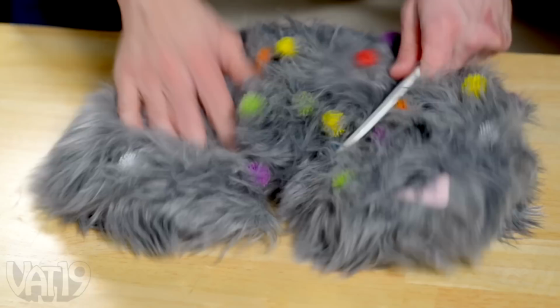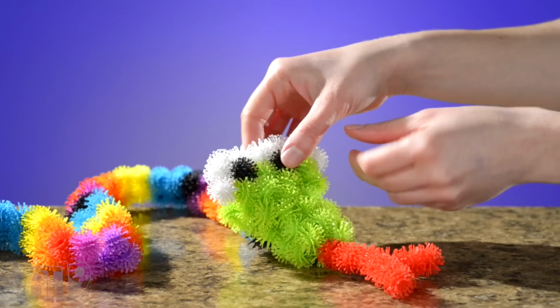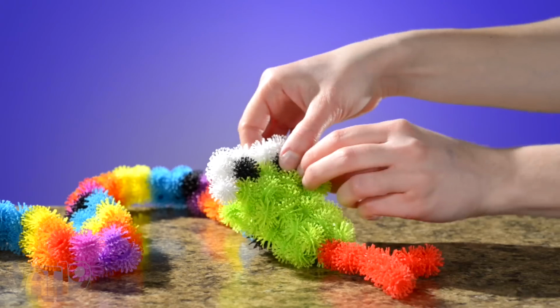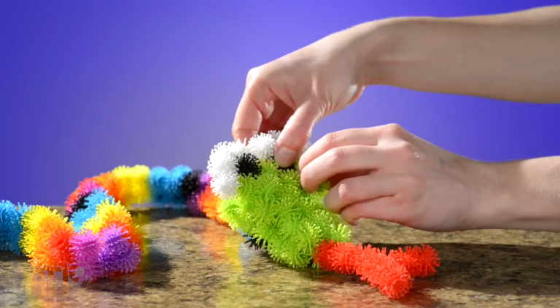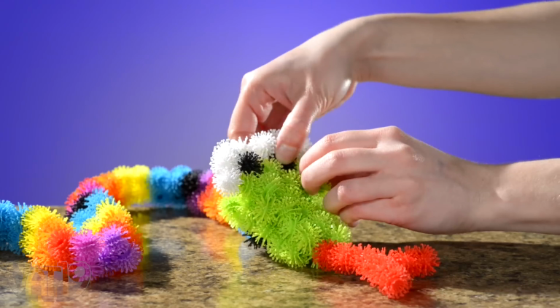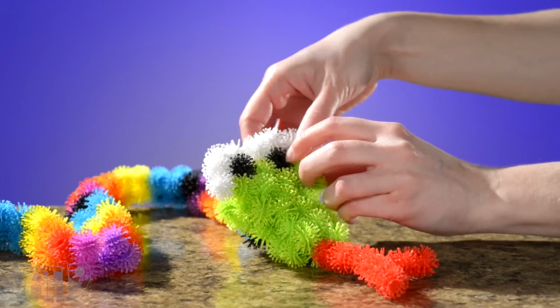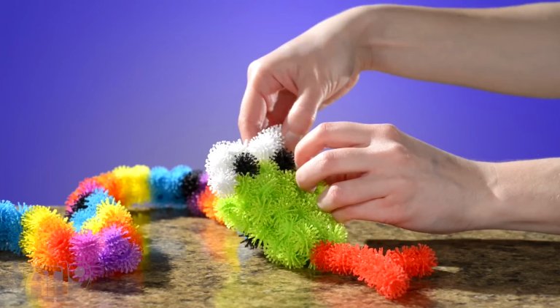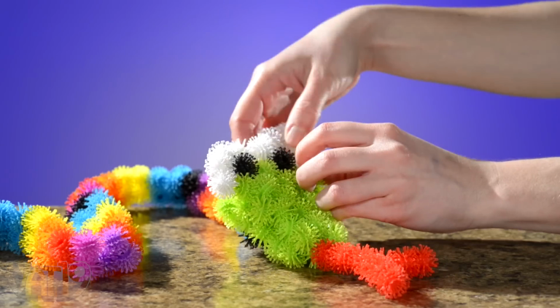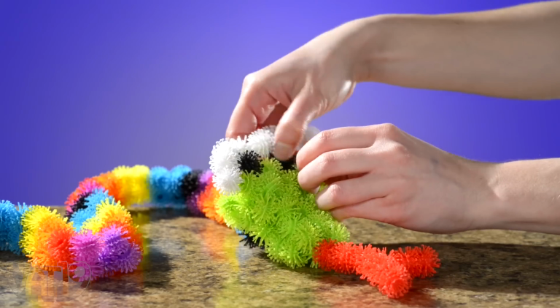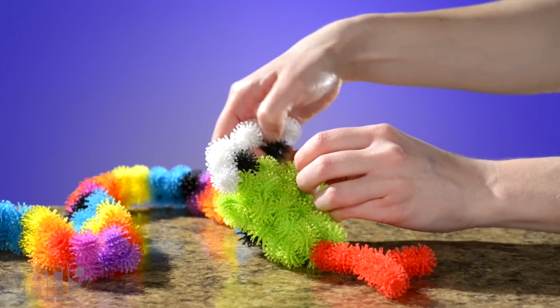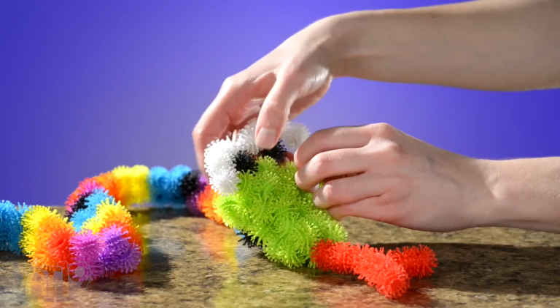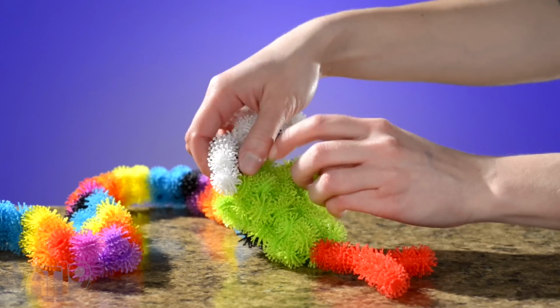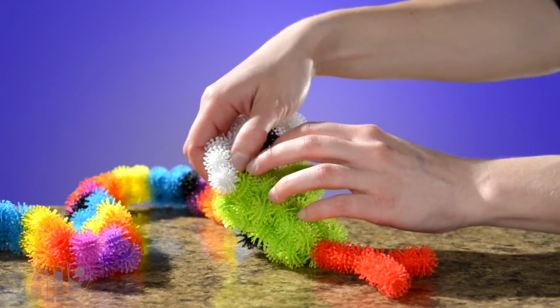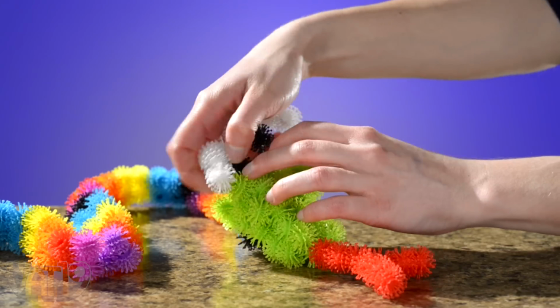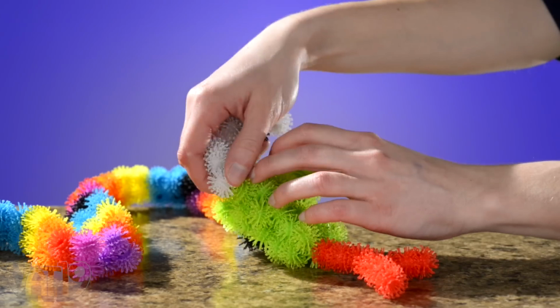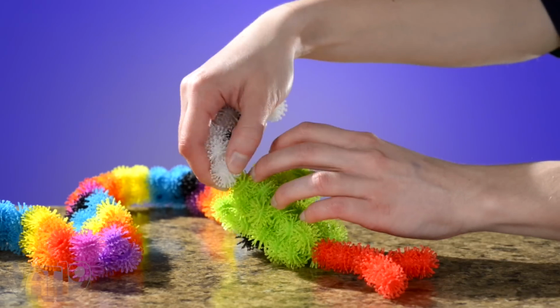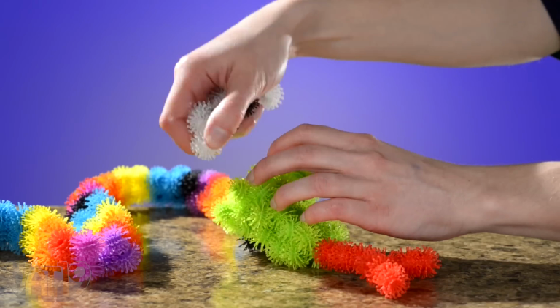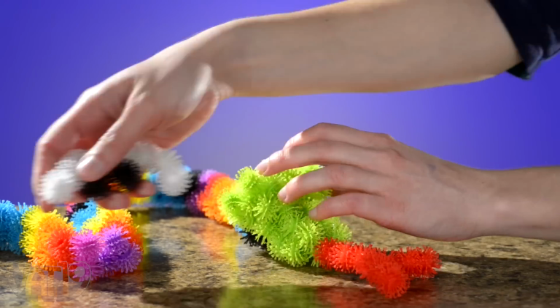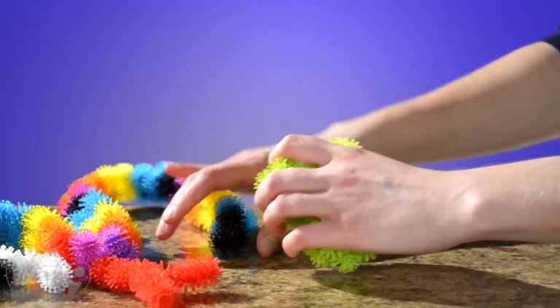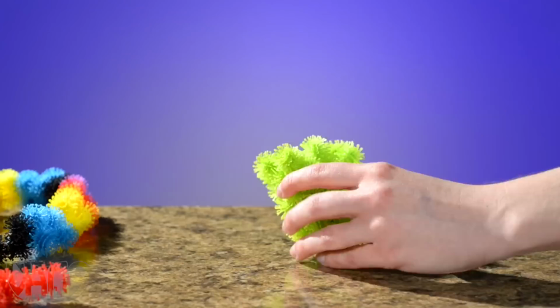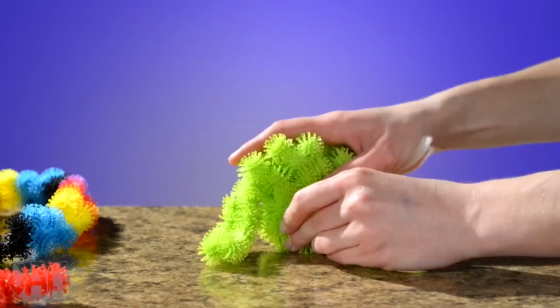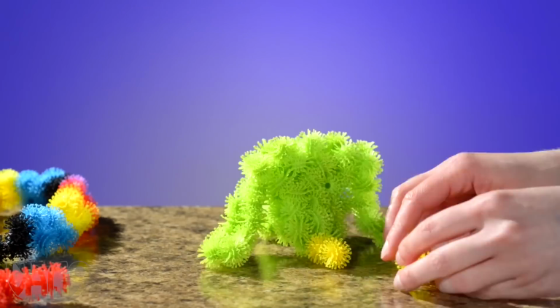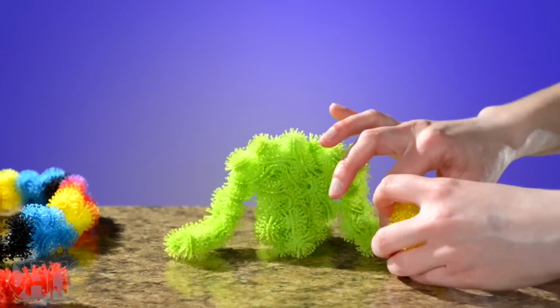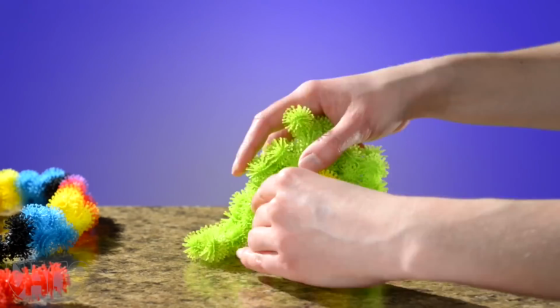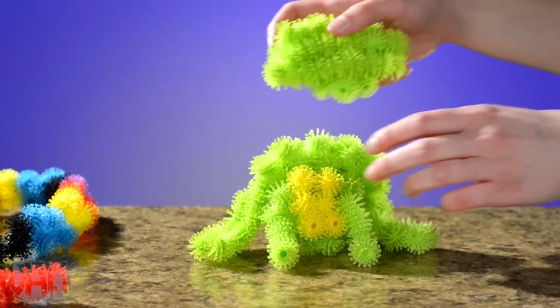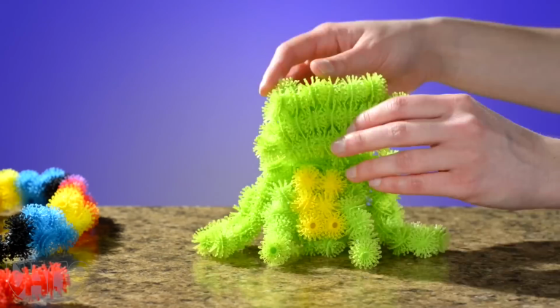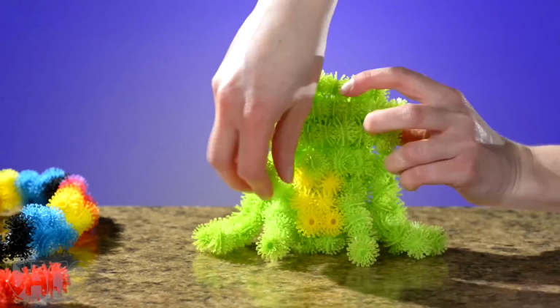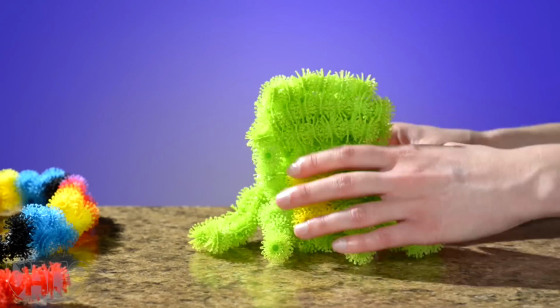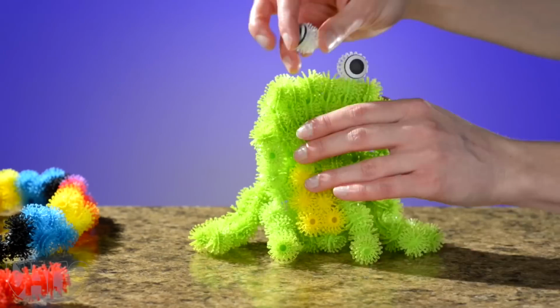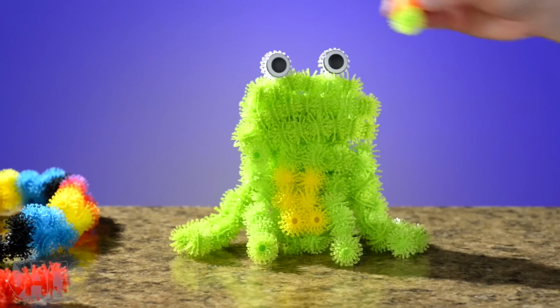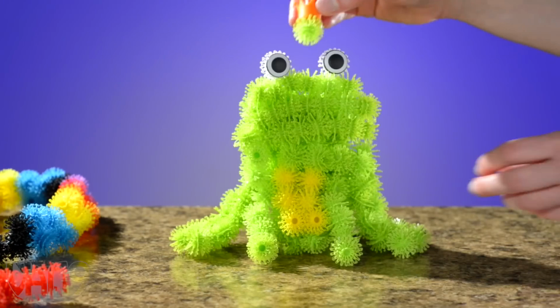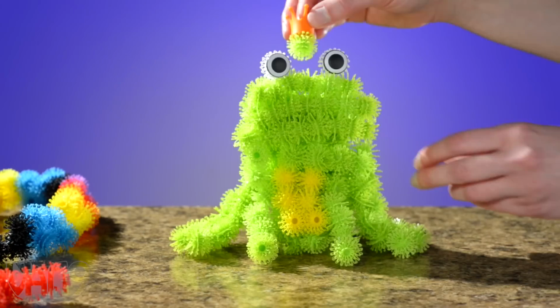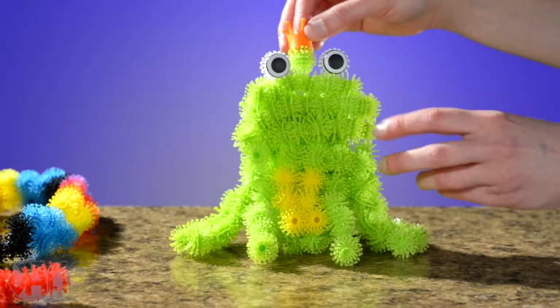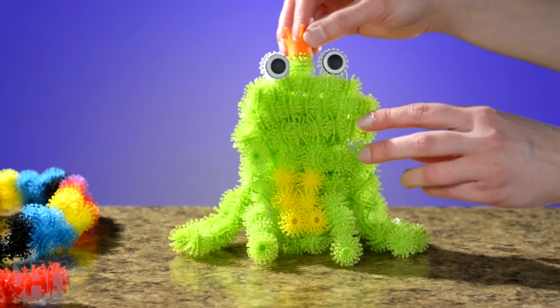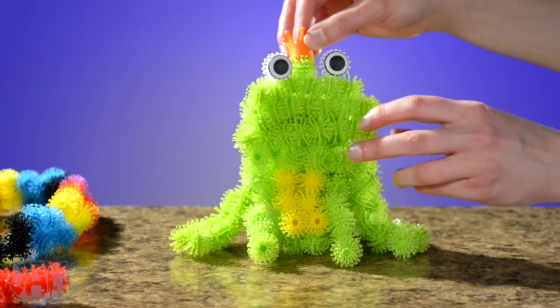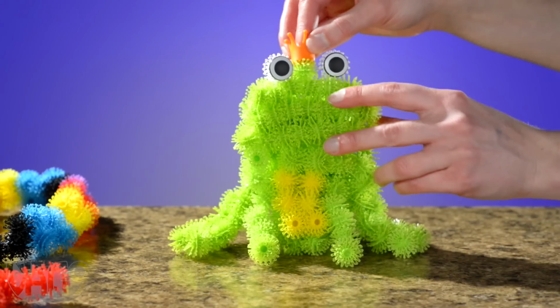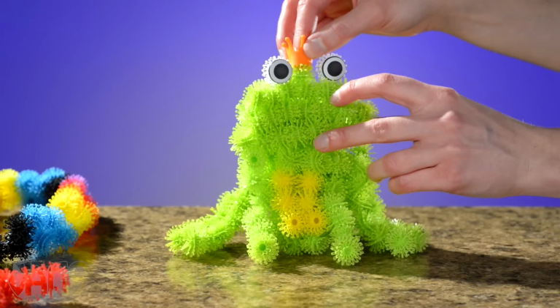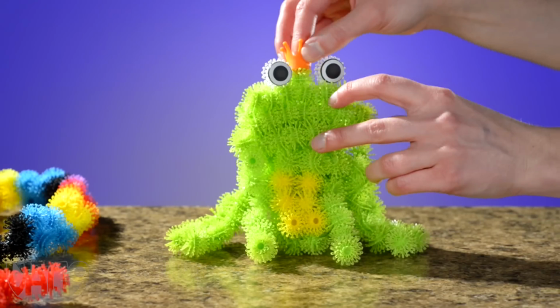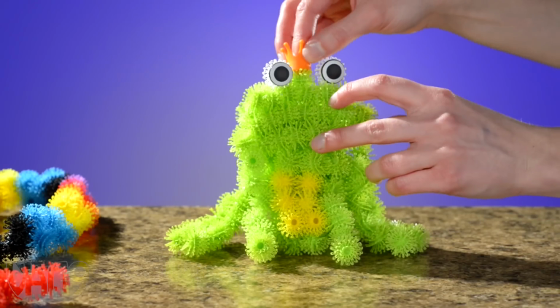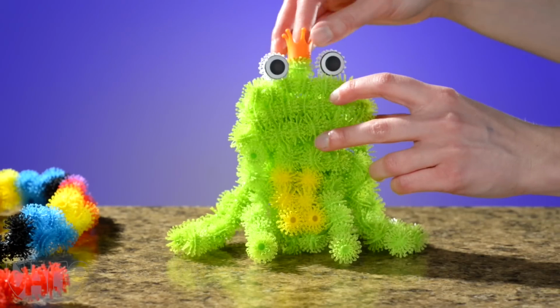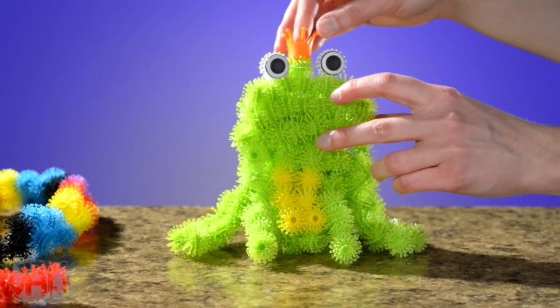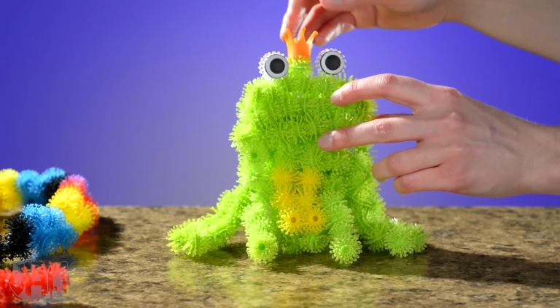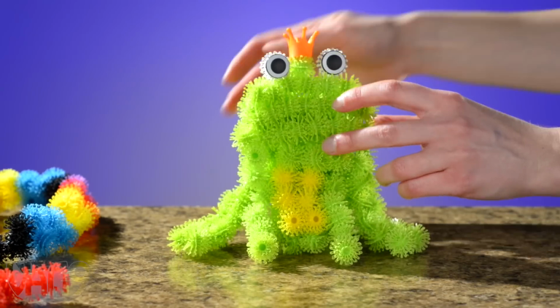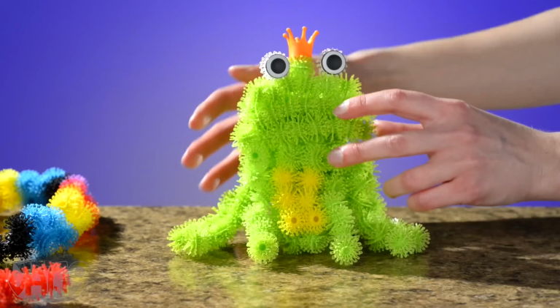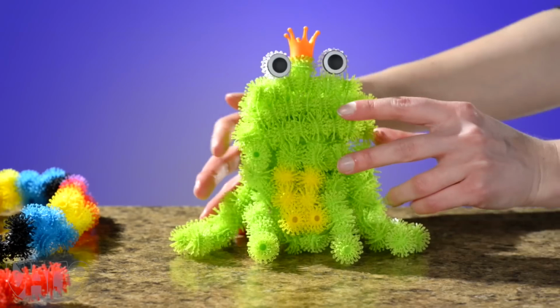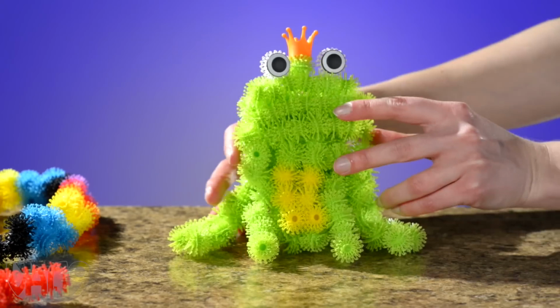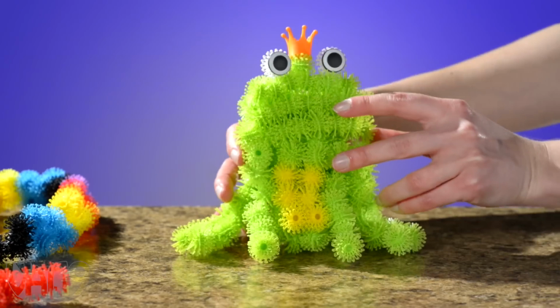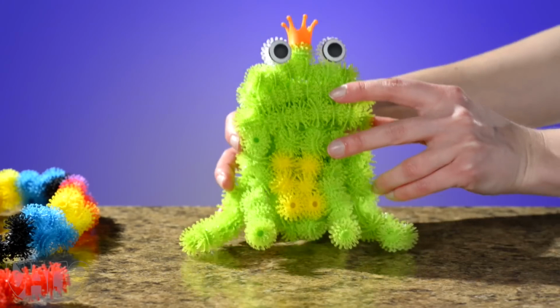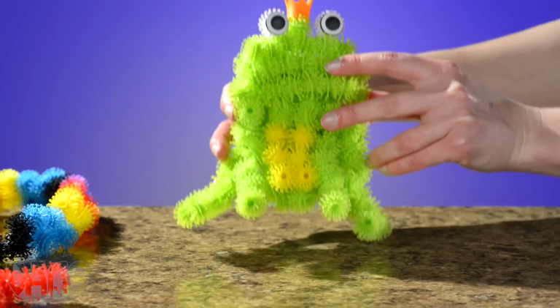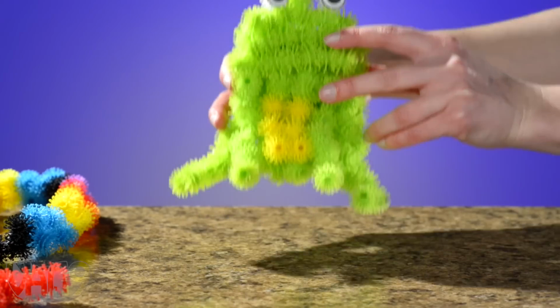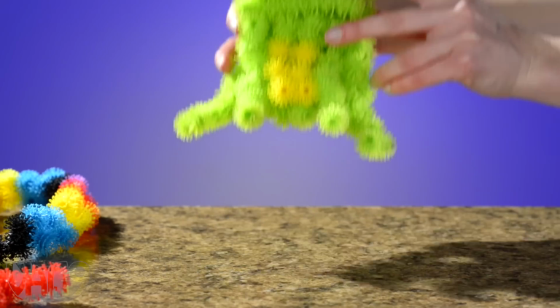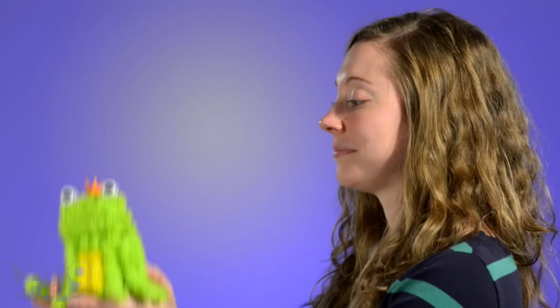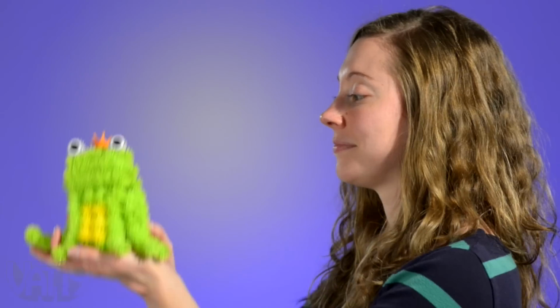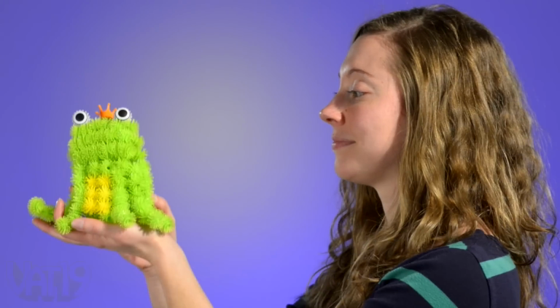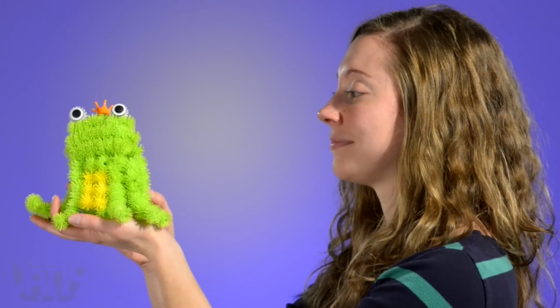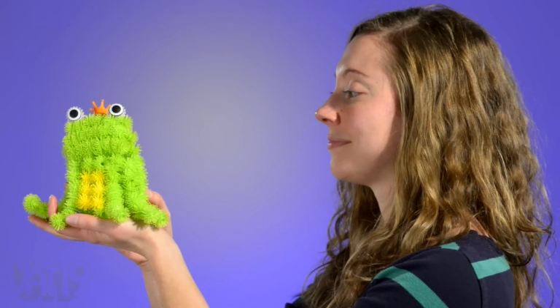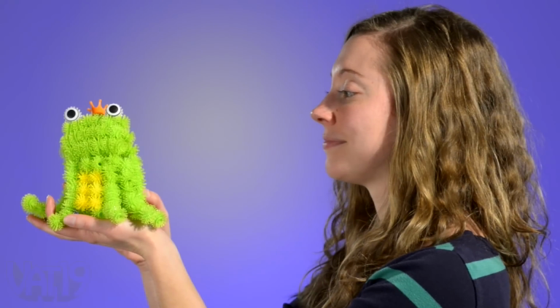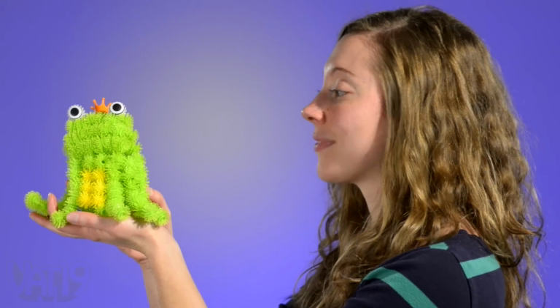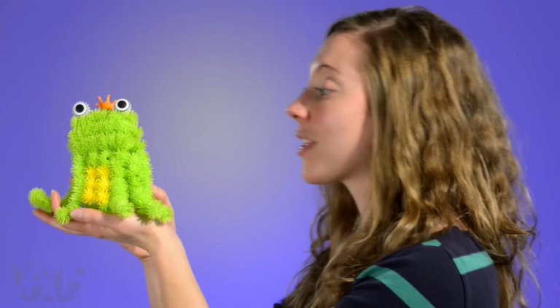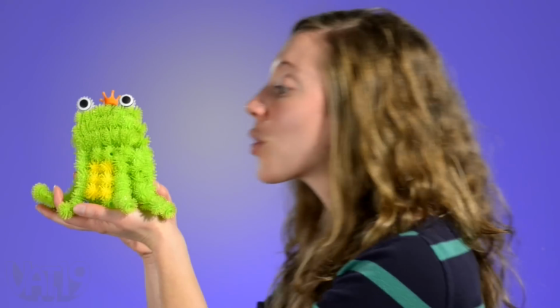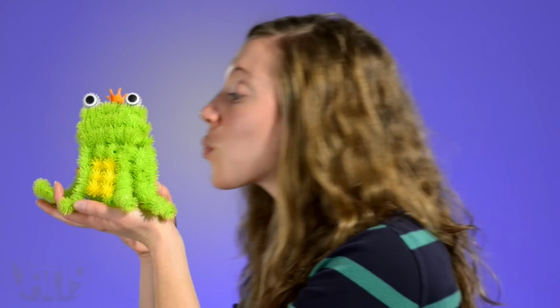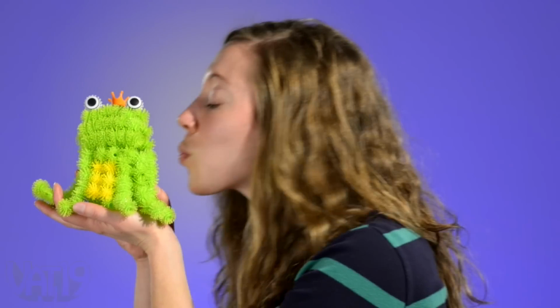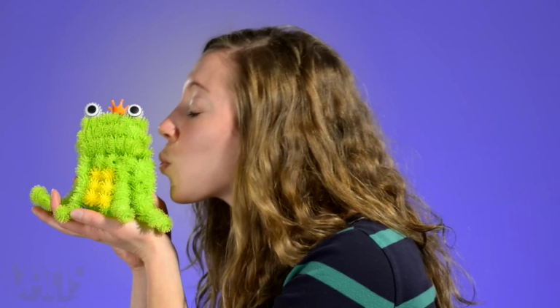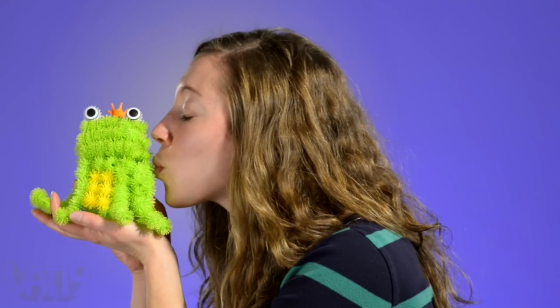But Bunchums are made to detach from one another so you can take them apart and reuse them for new ideas that make your imagination come to life.